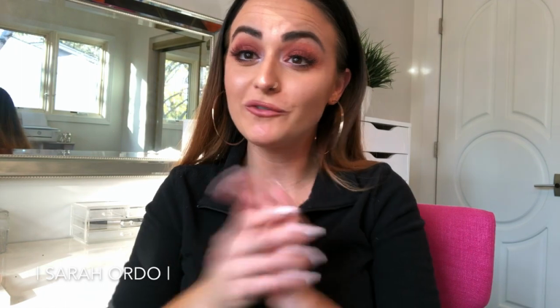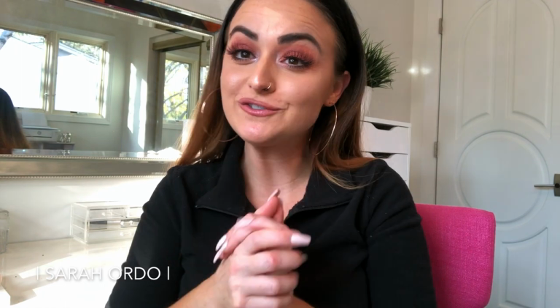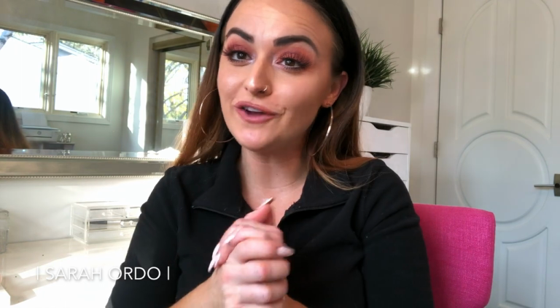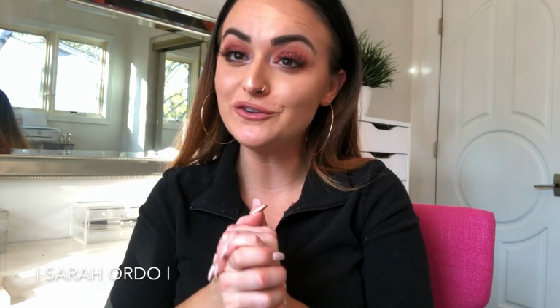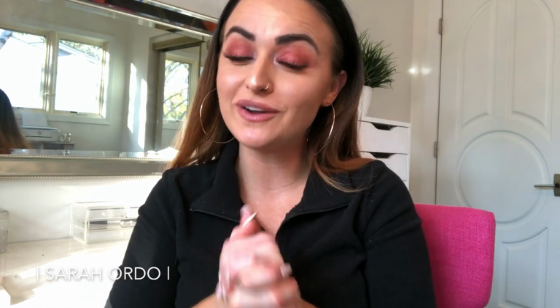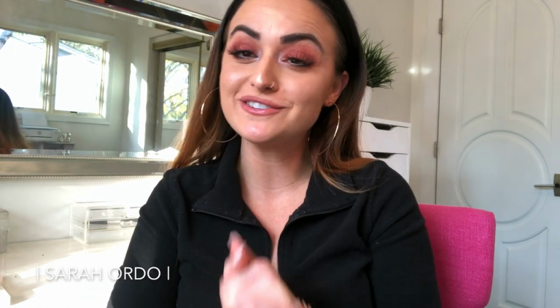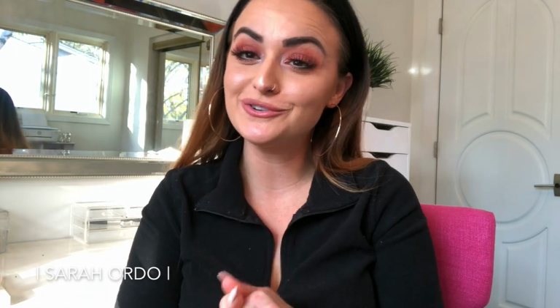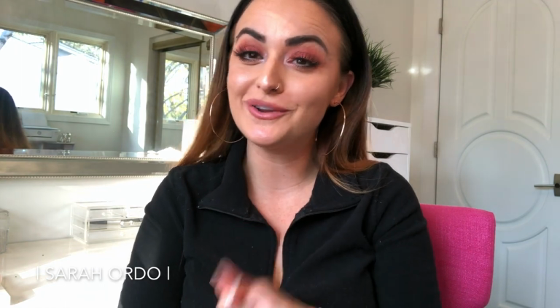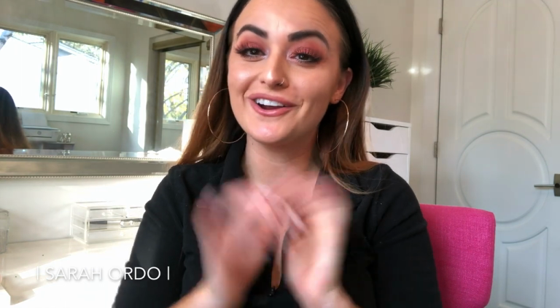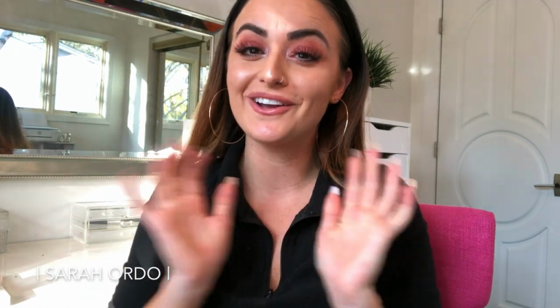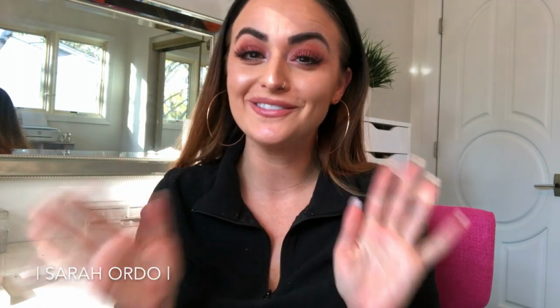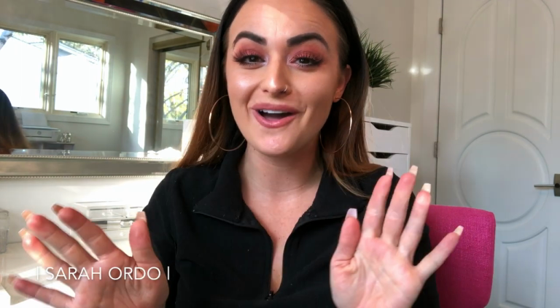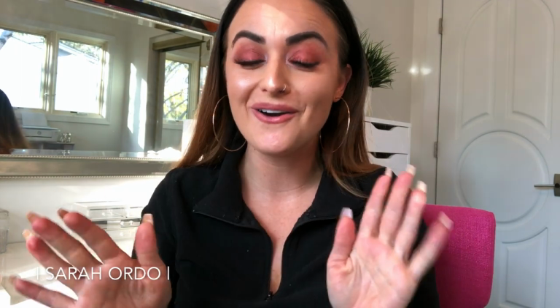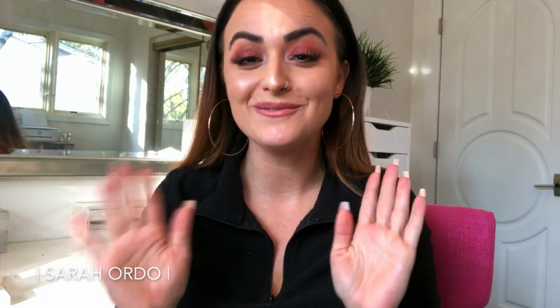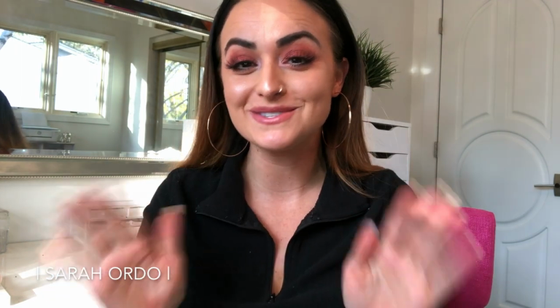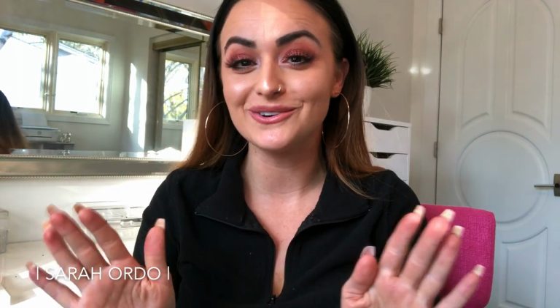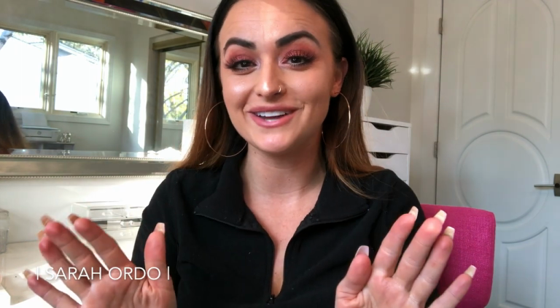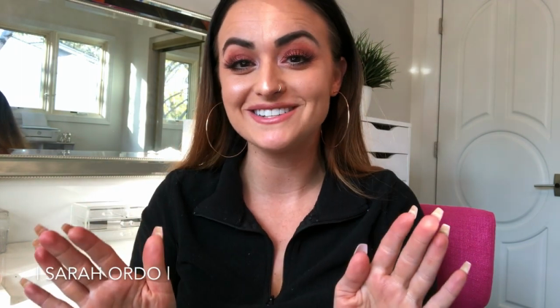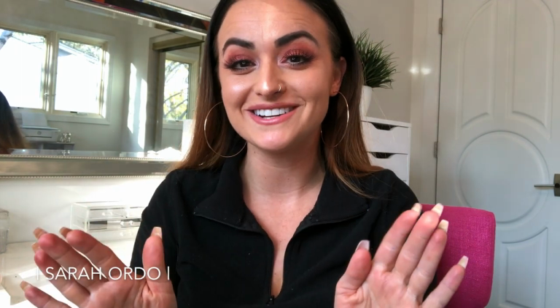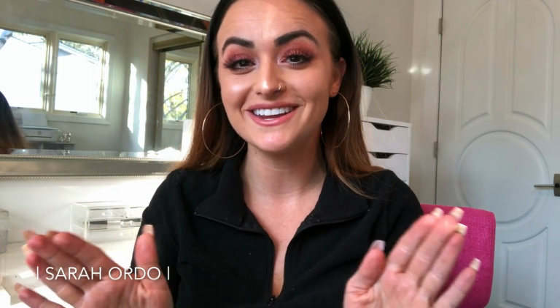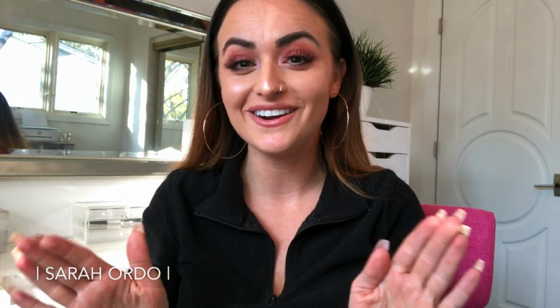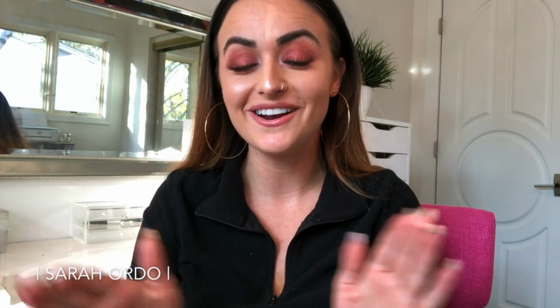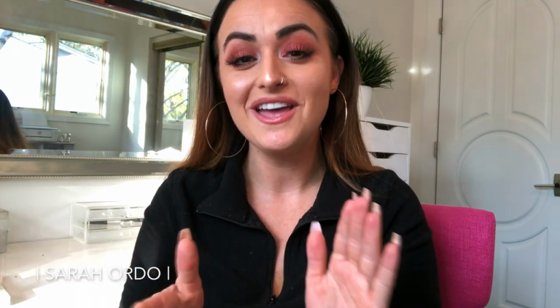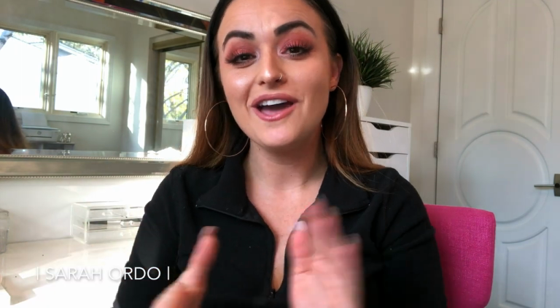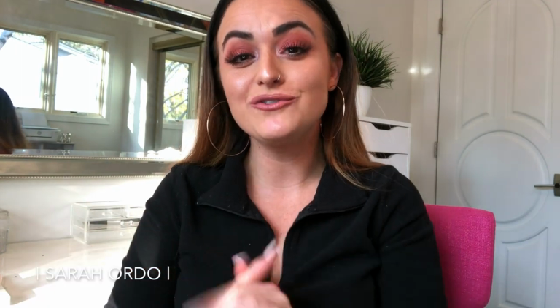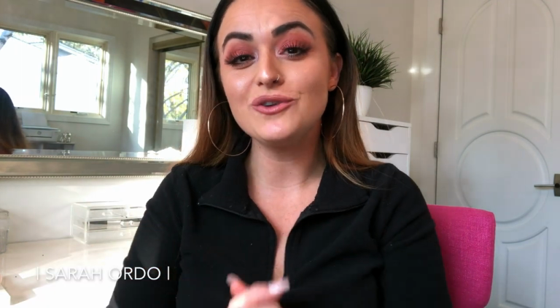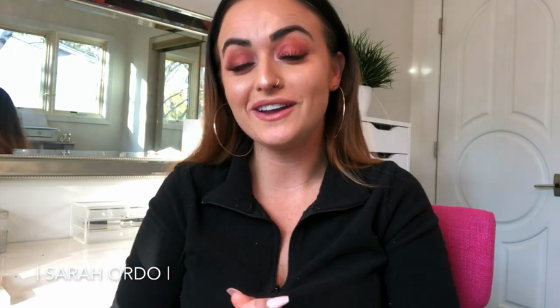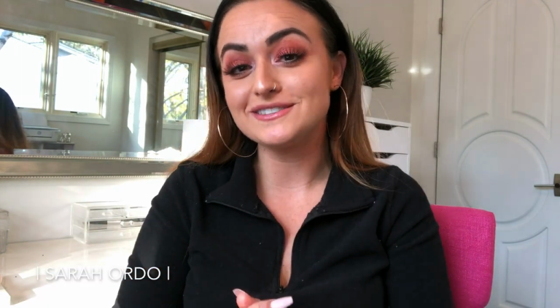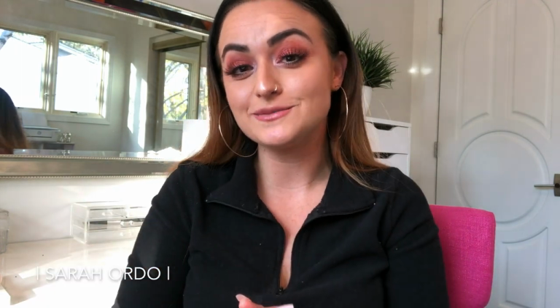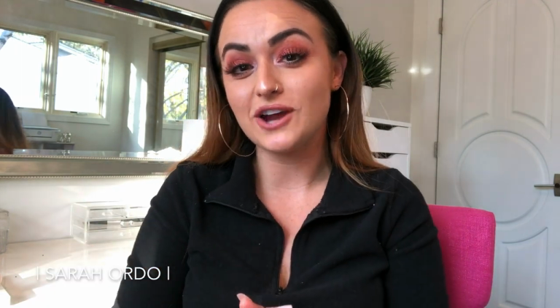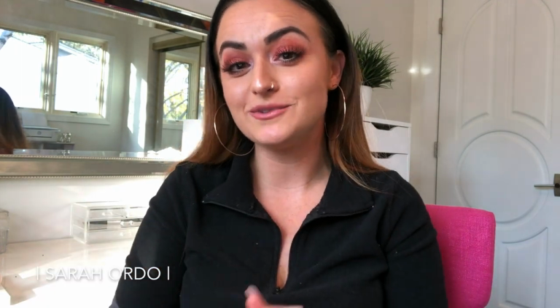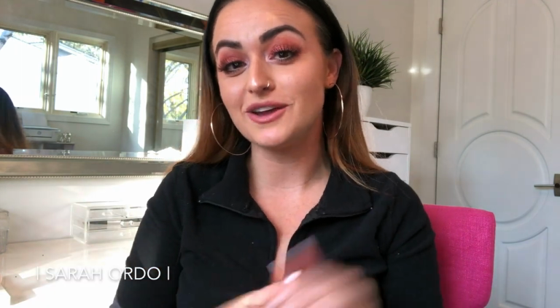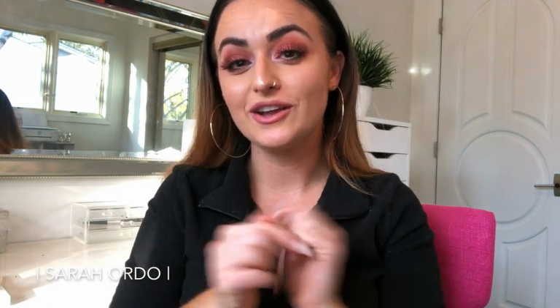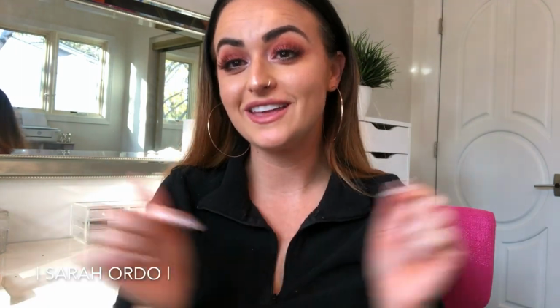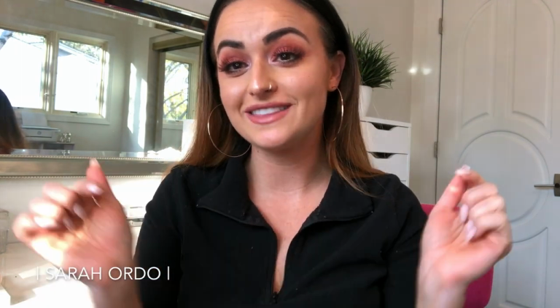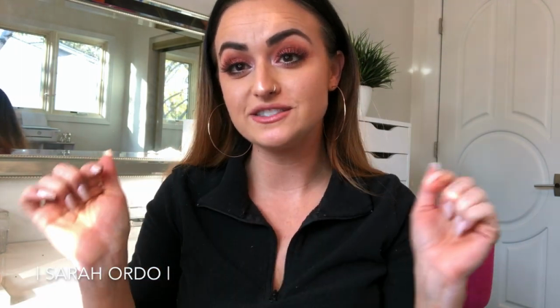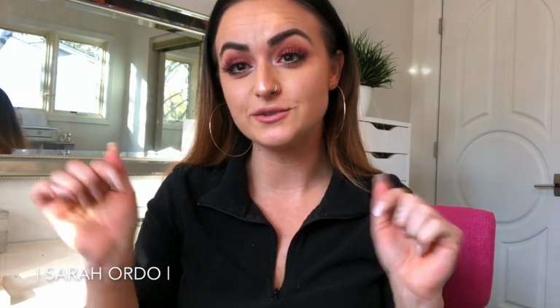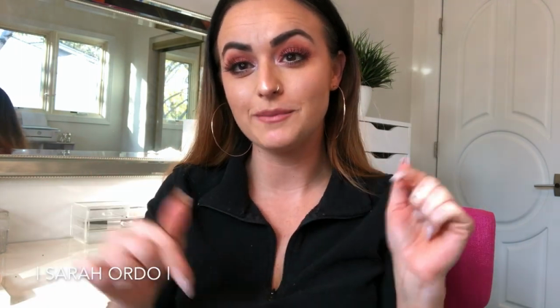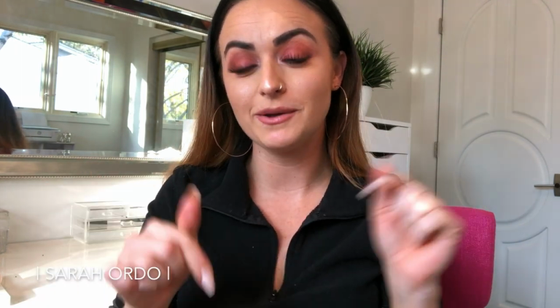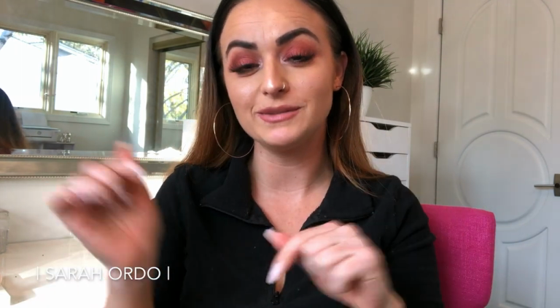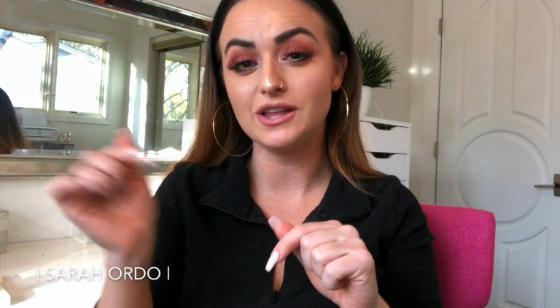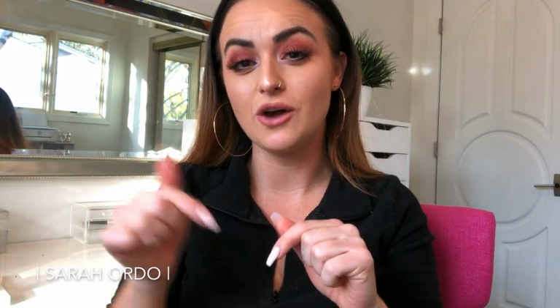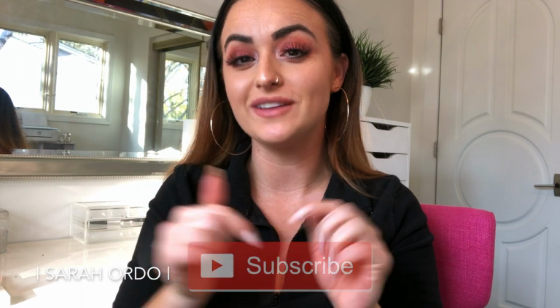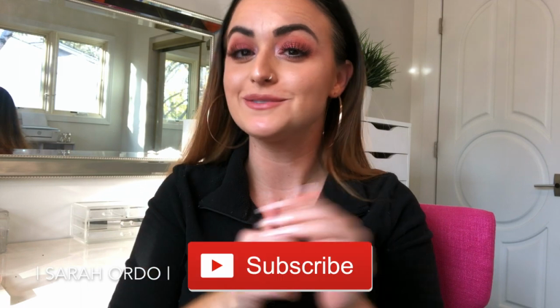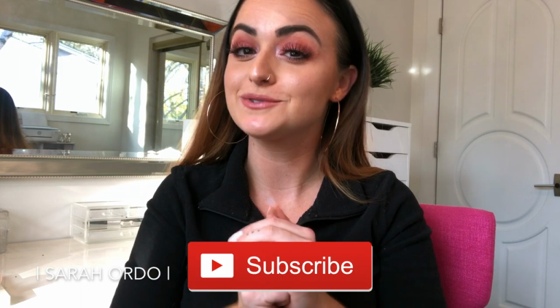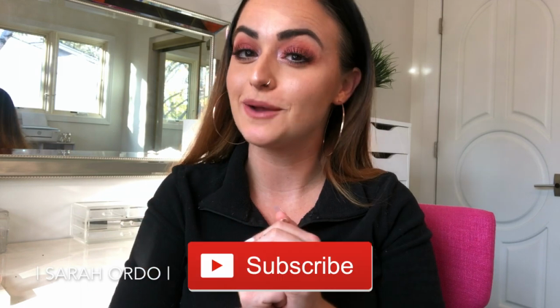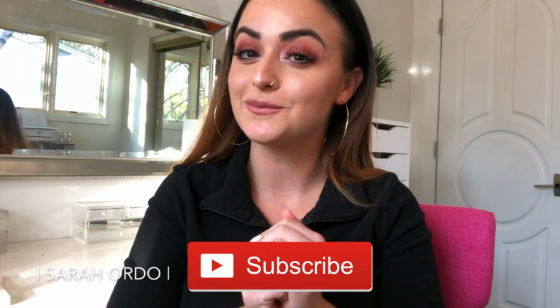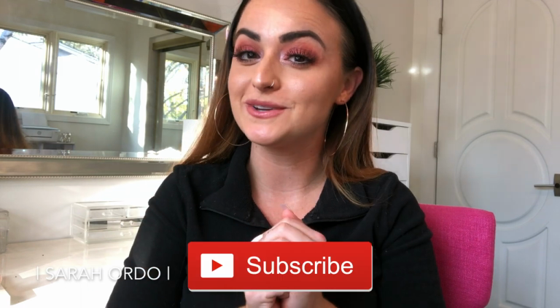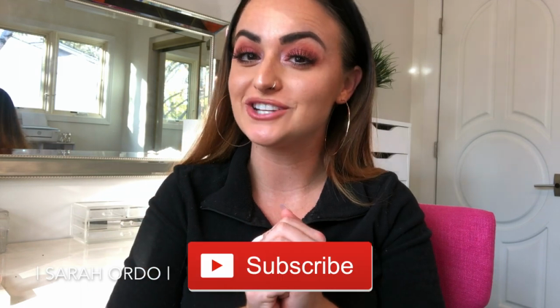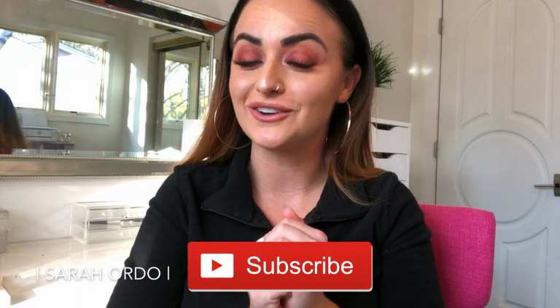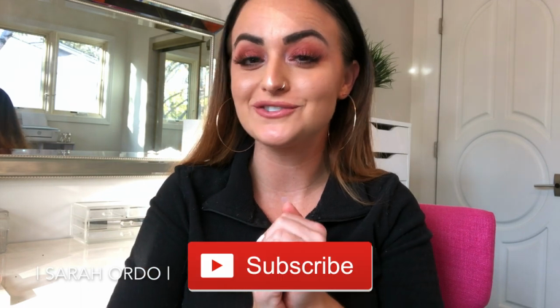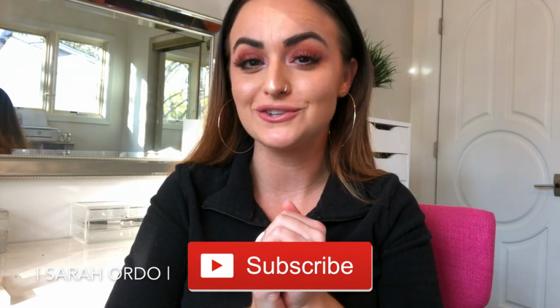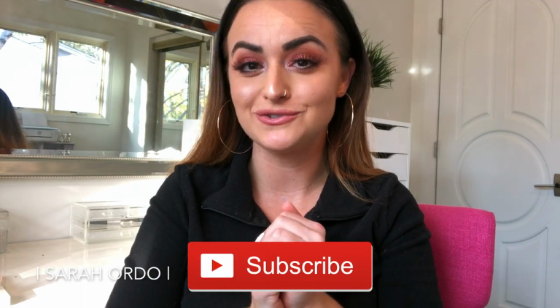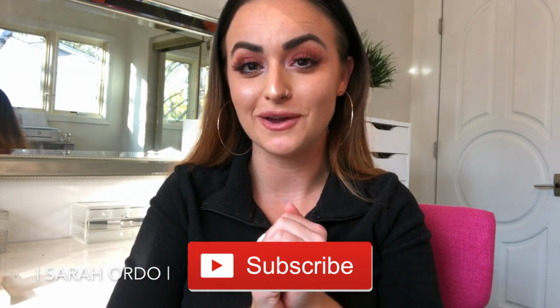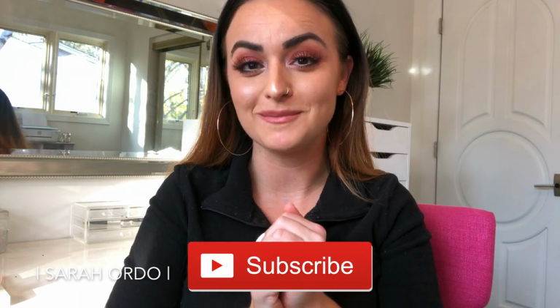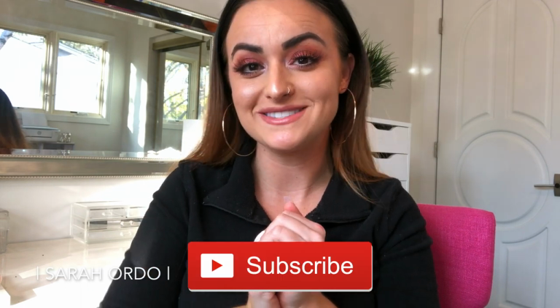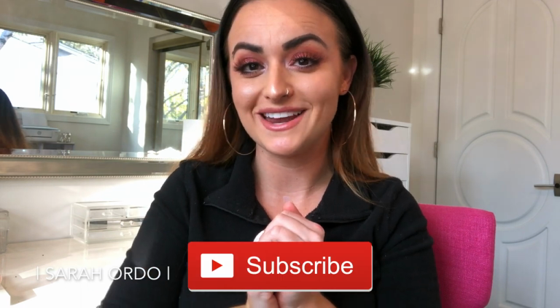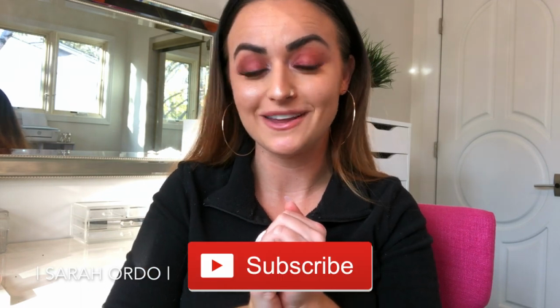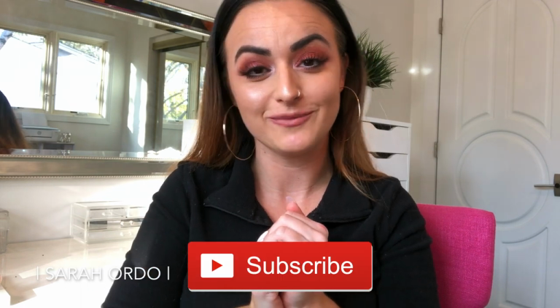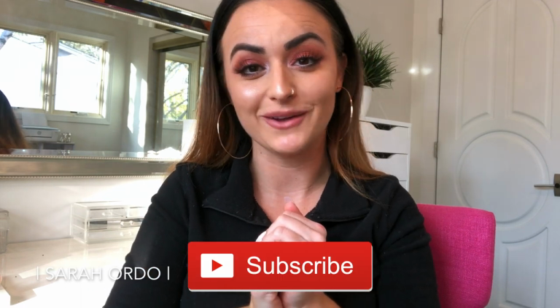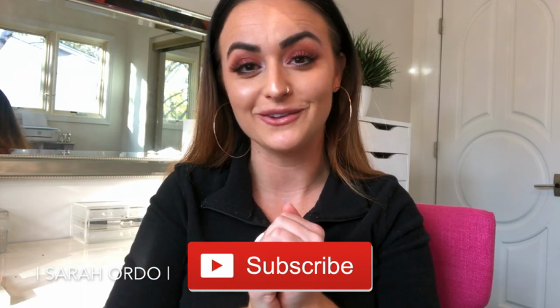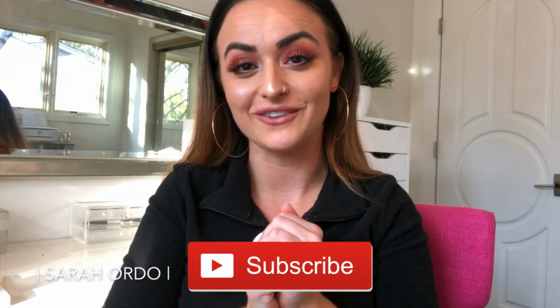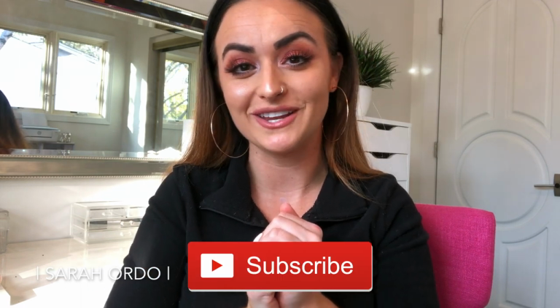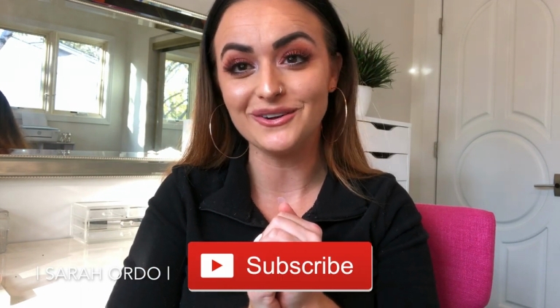But first of all, if you guys are new here, hello, I'm so glad you're here. If you are not subscribed yet, hit that subscribe button below and subscribe to my channel so you do not miss any of my other videos.